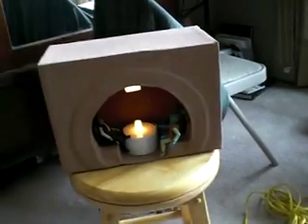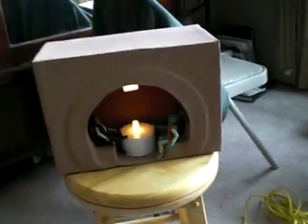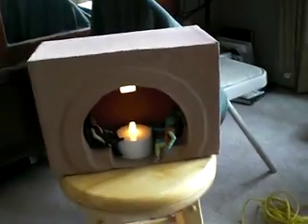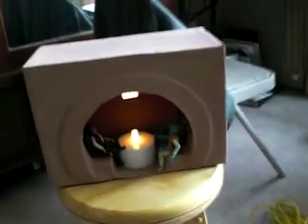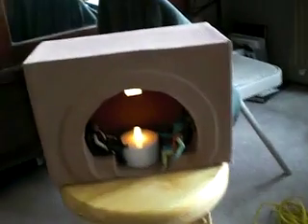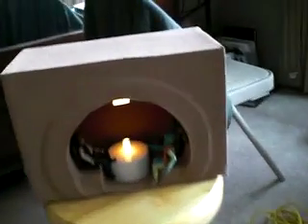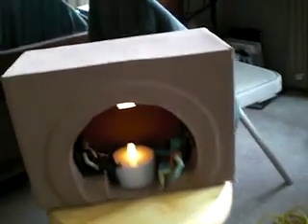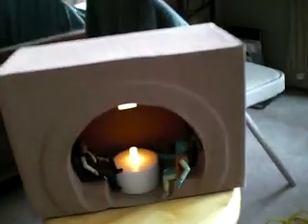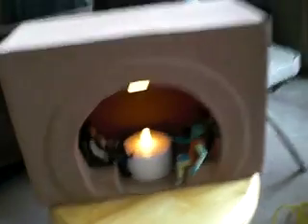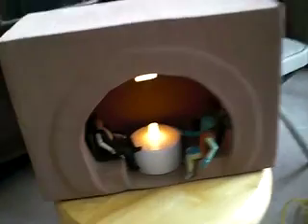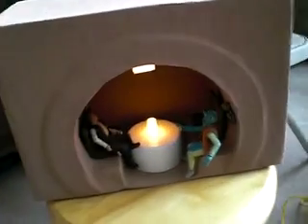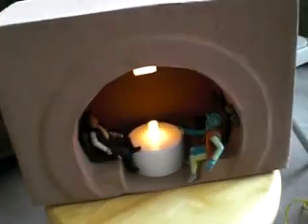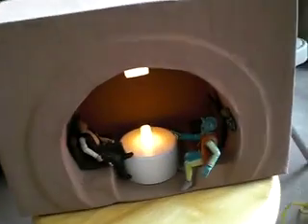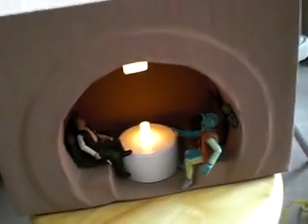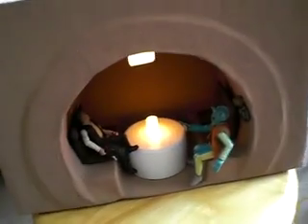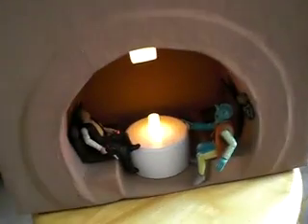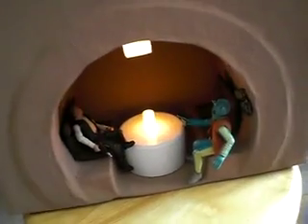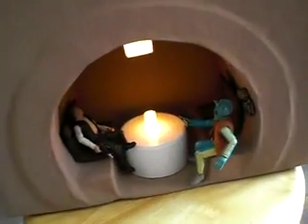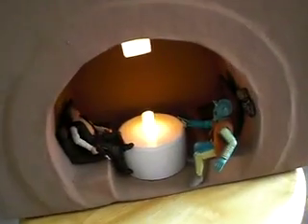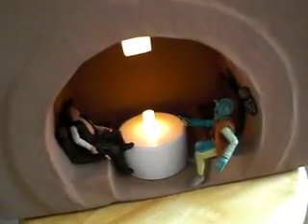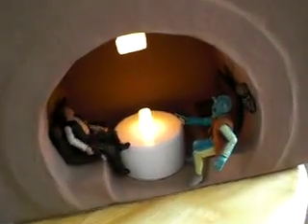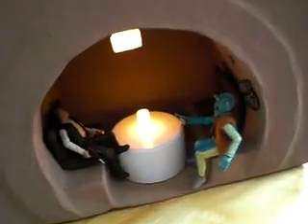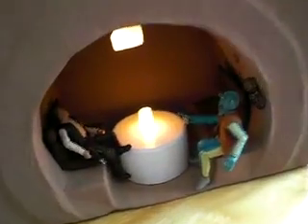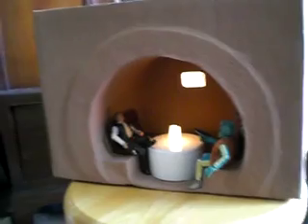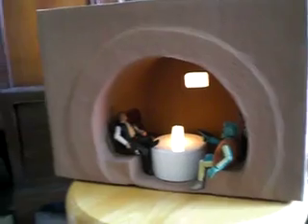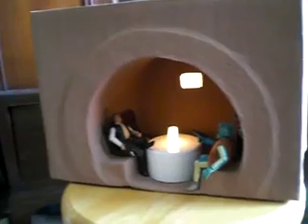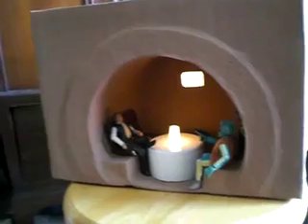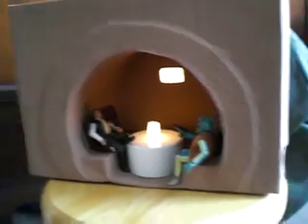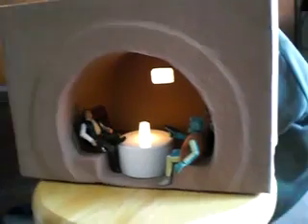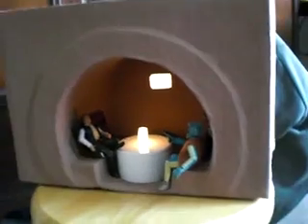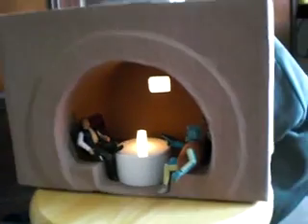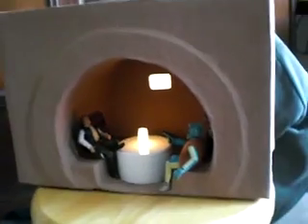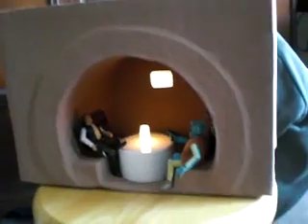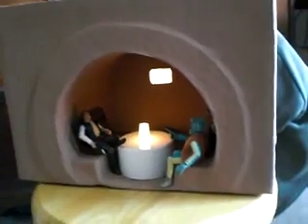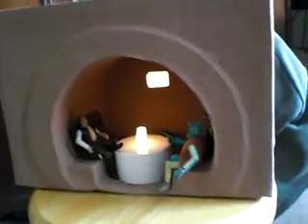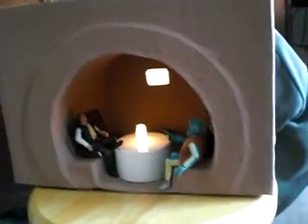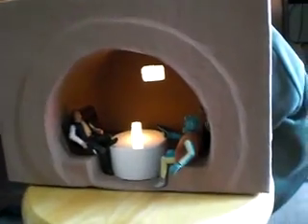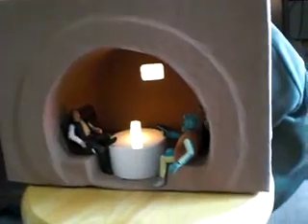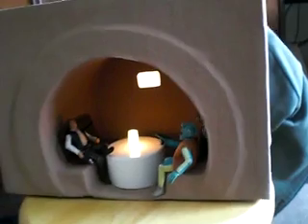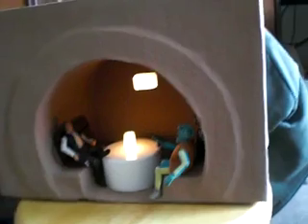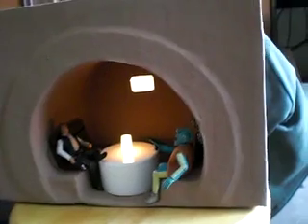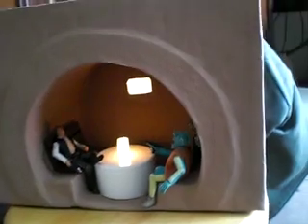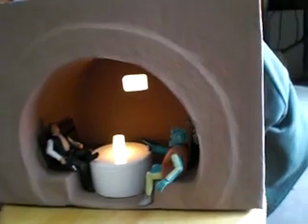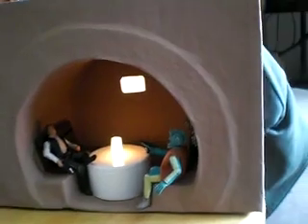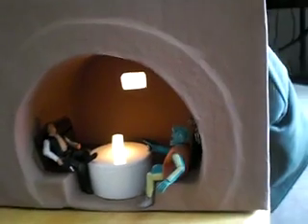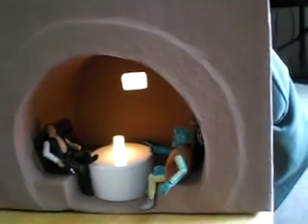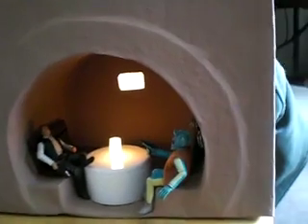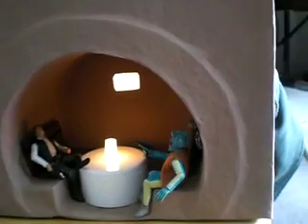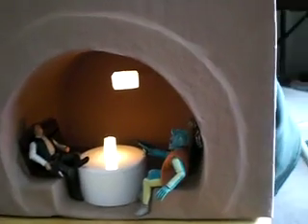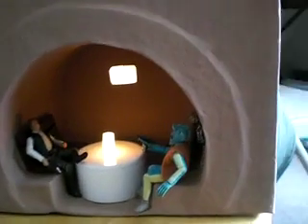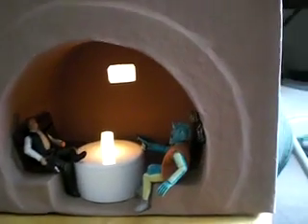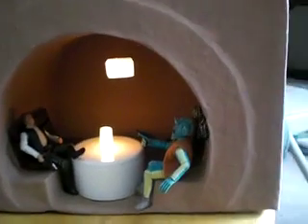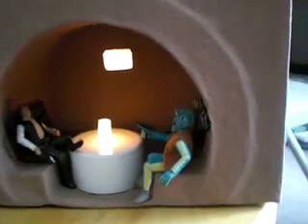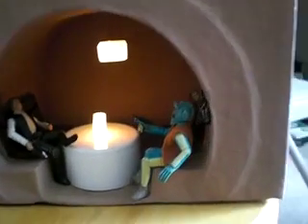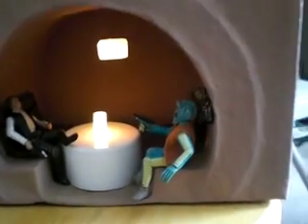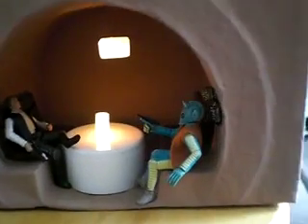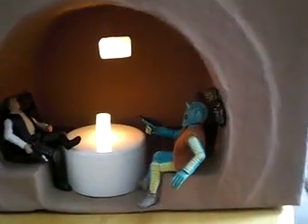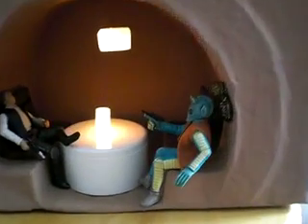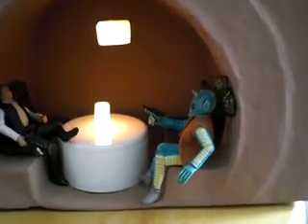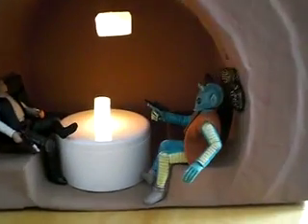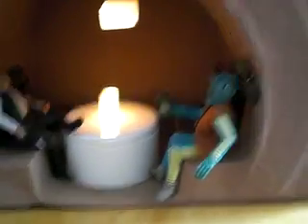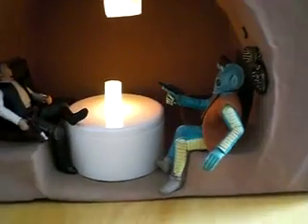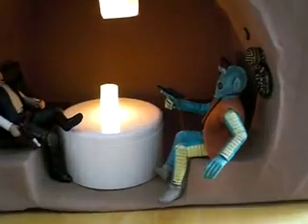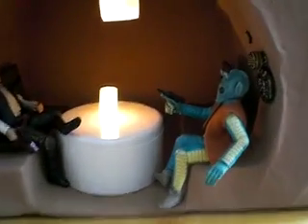What you're looking at here is my Han Greedo shootout diorama I've been working on for a little while.